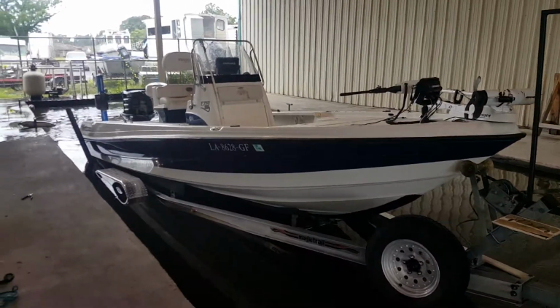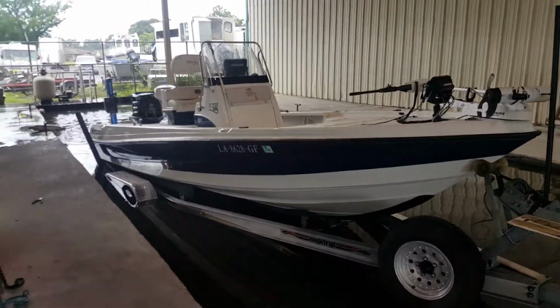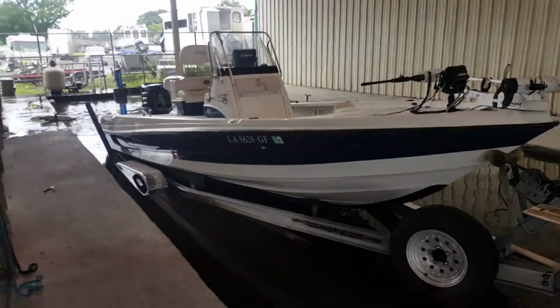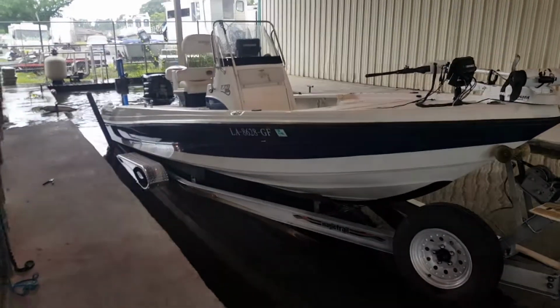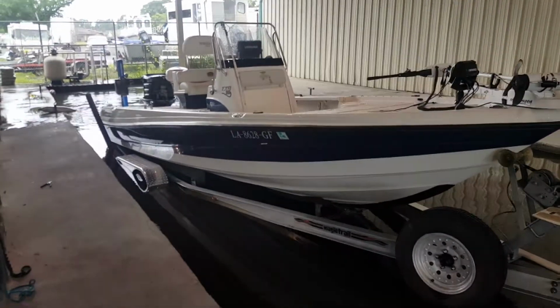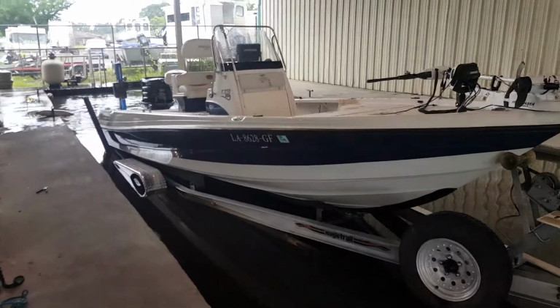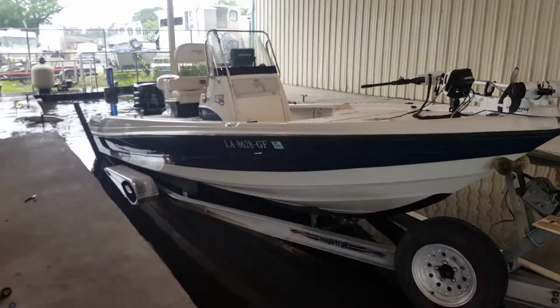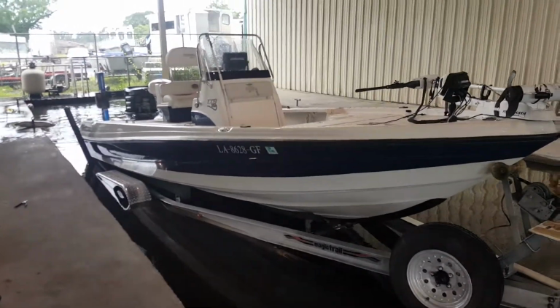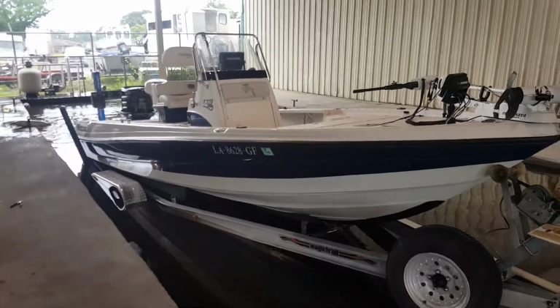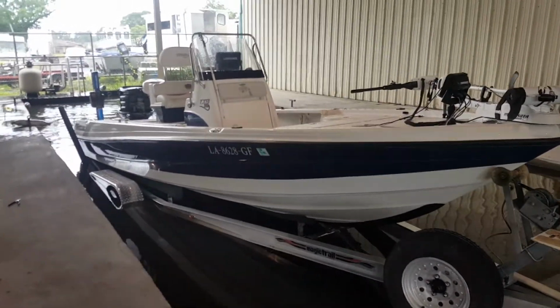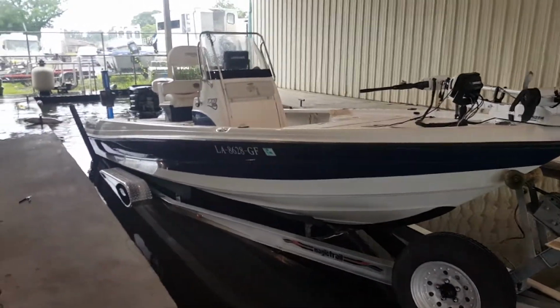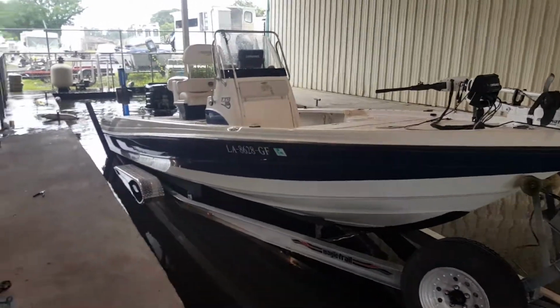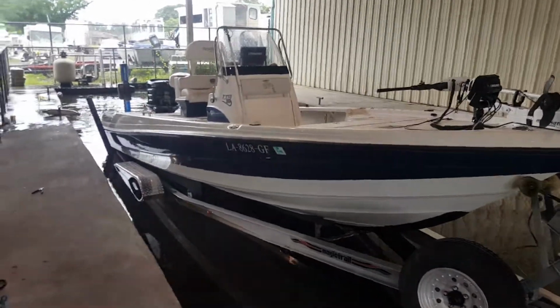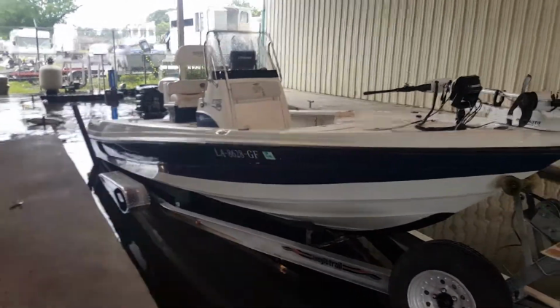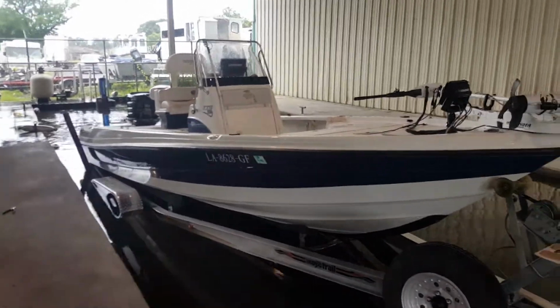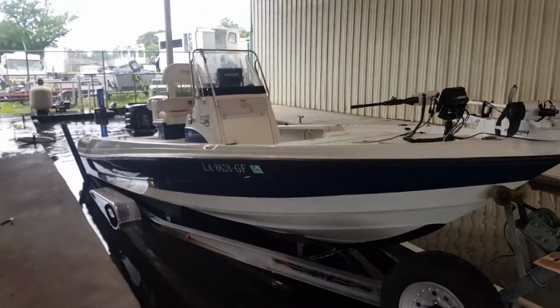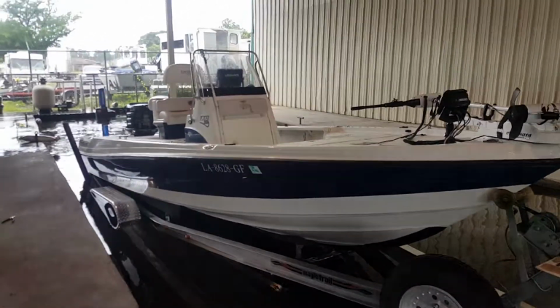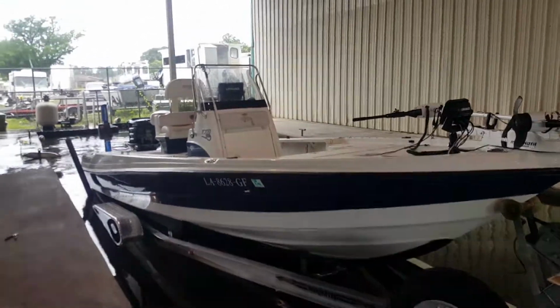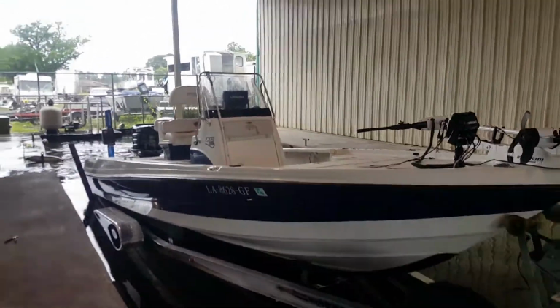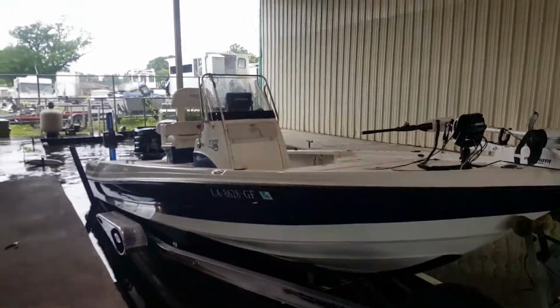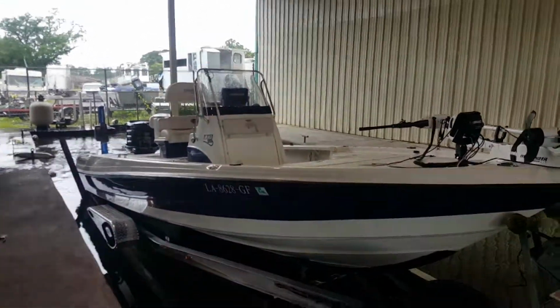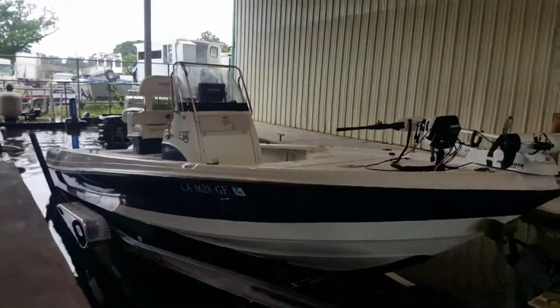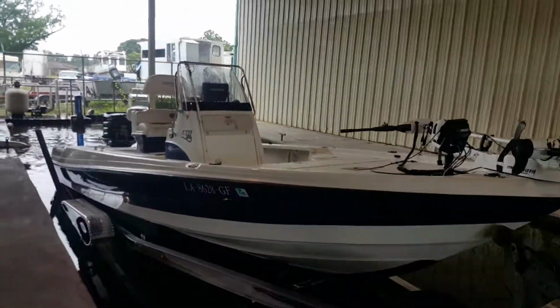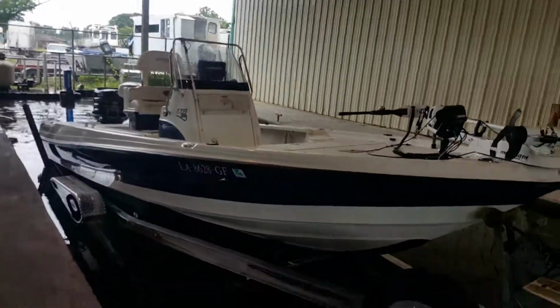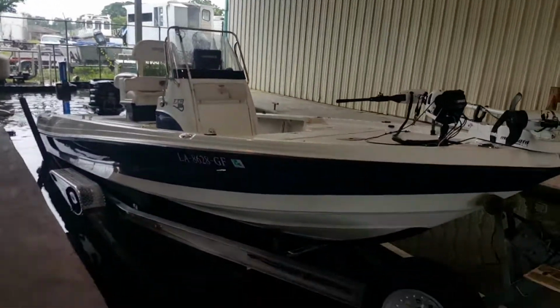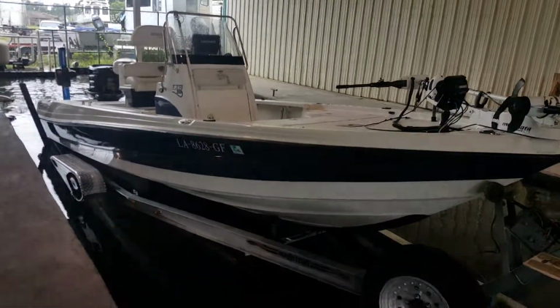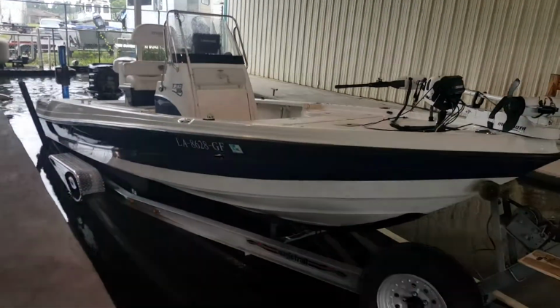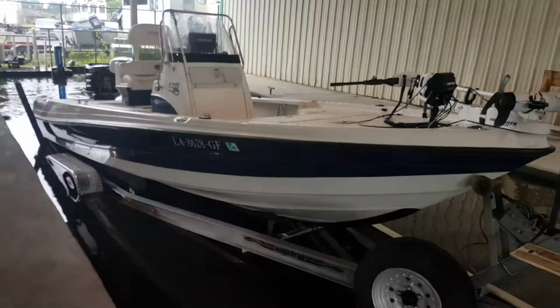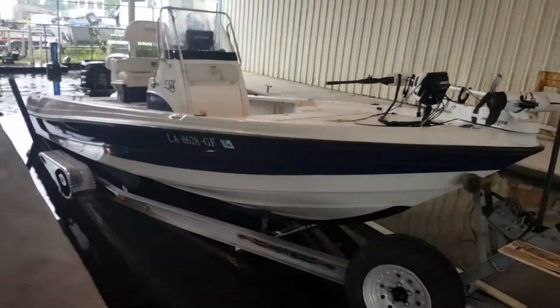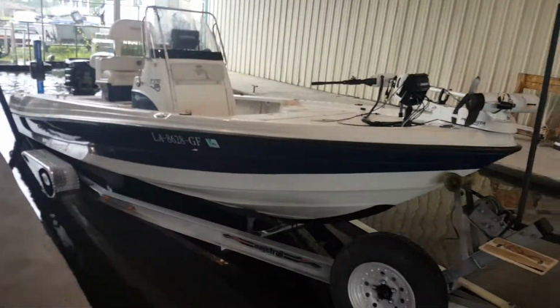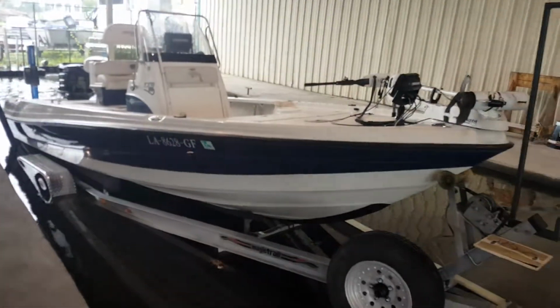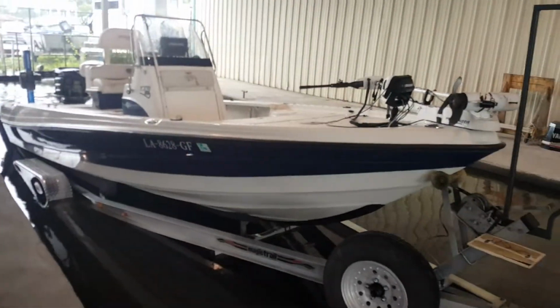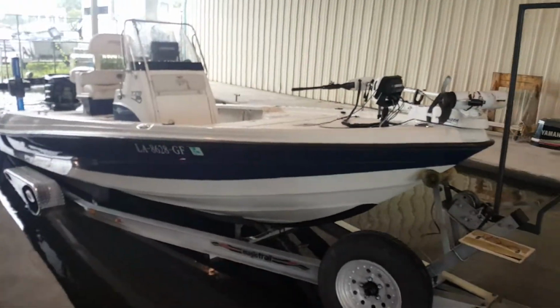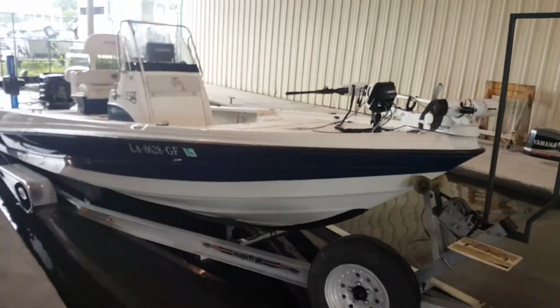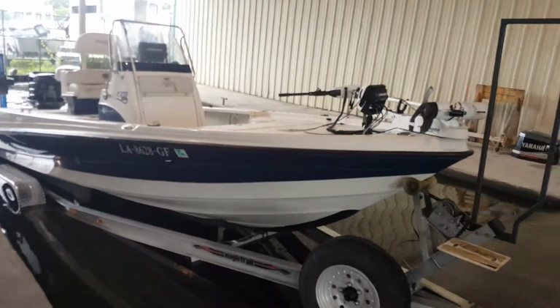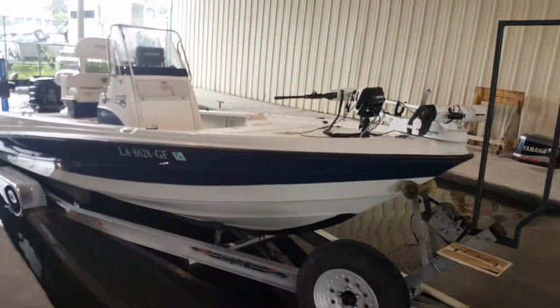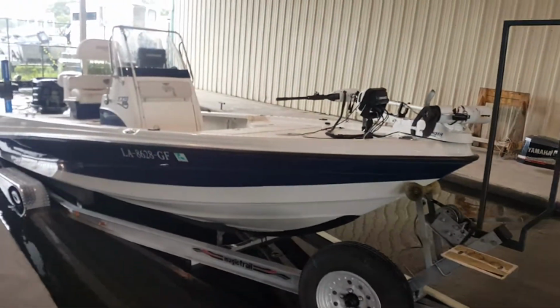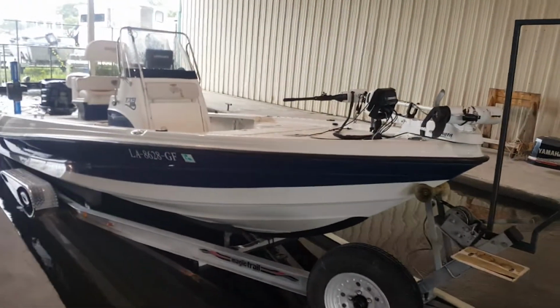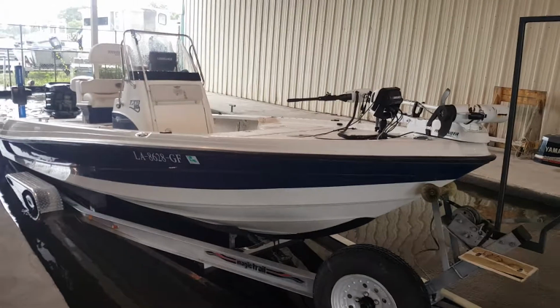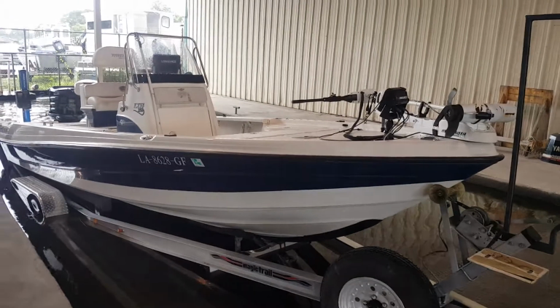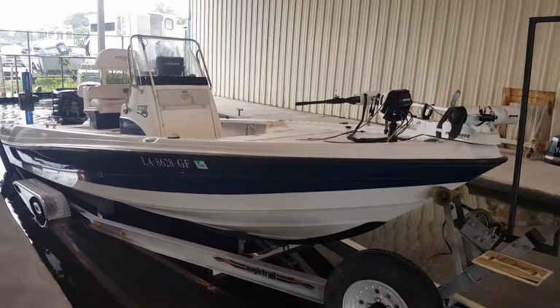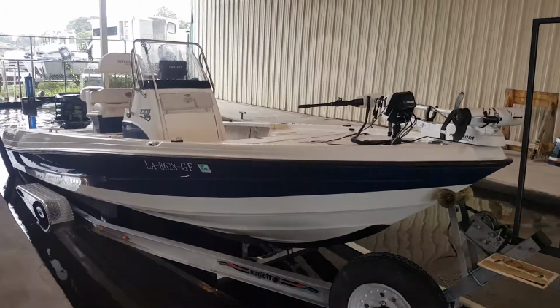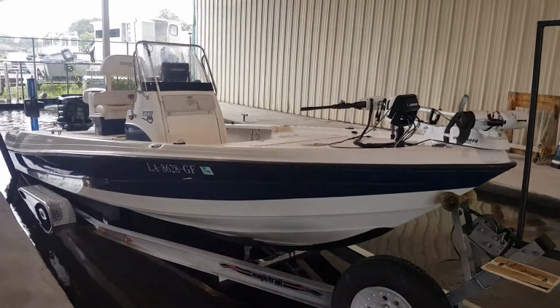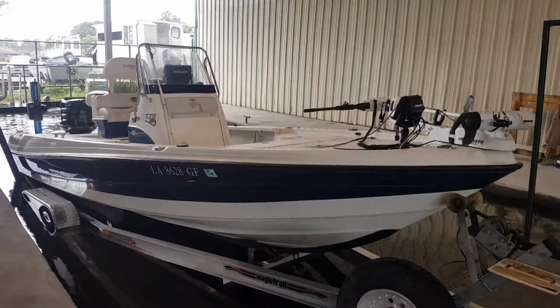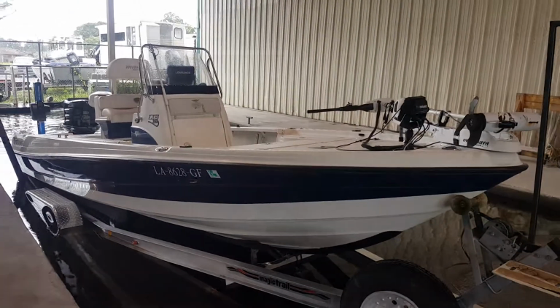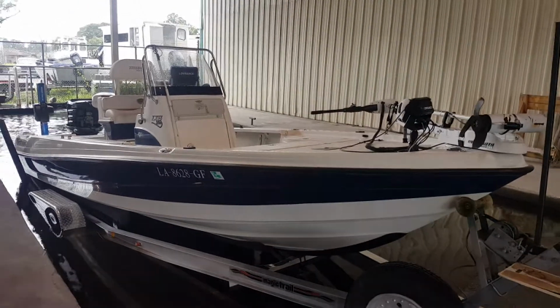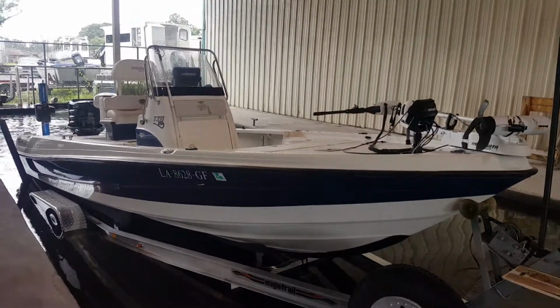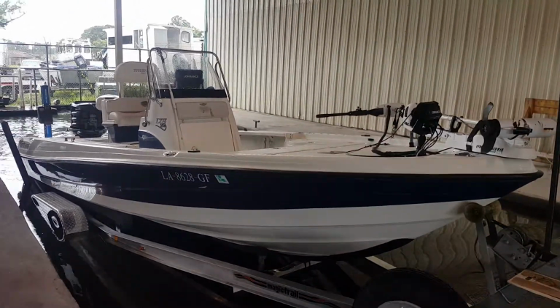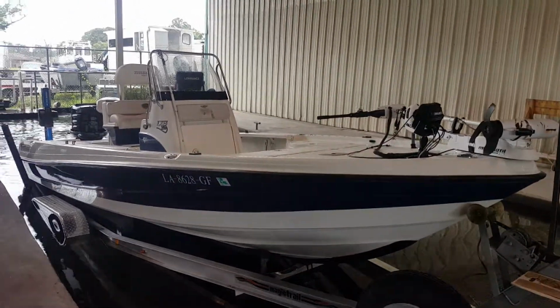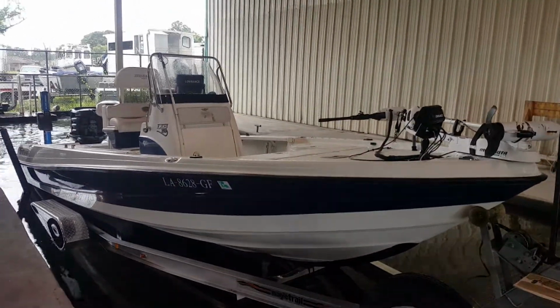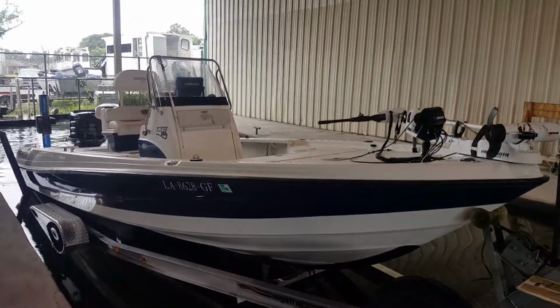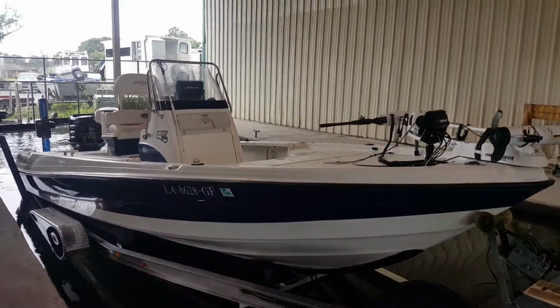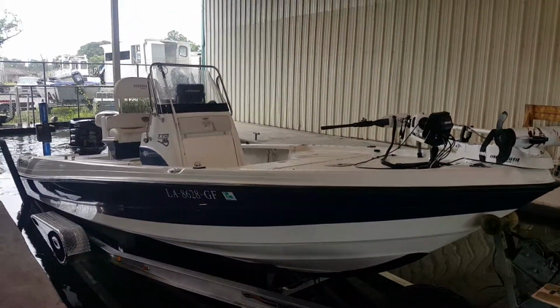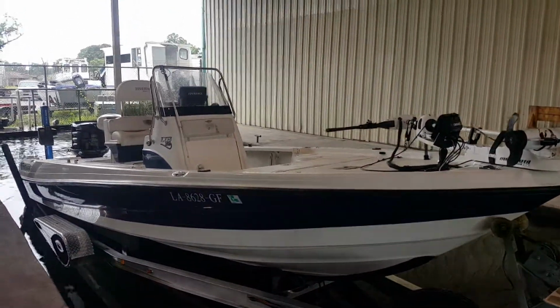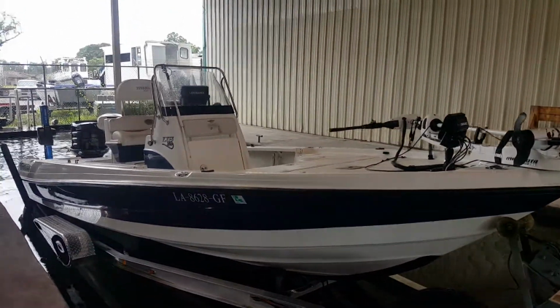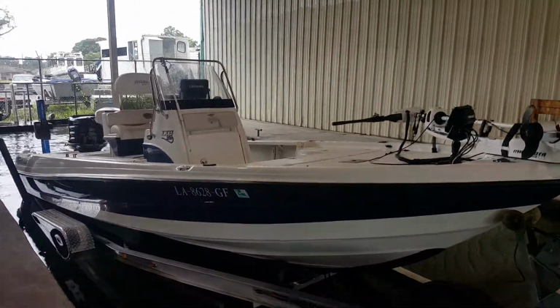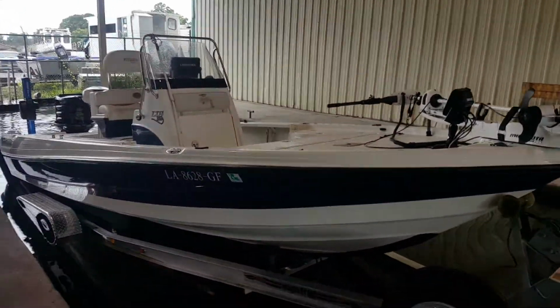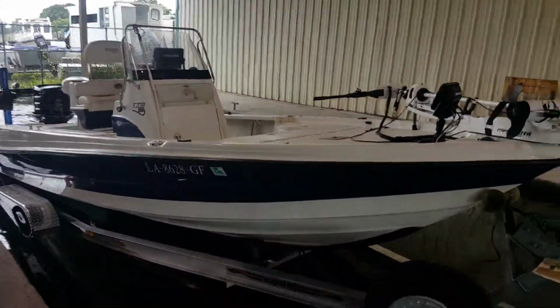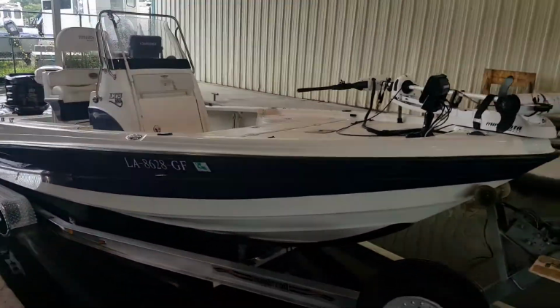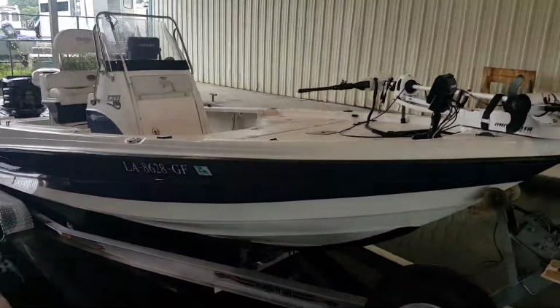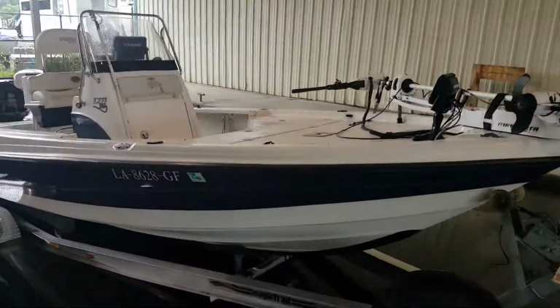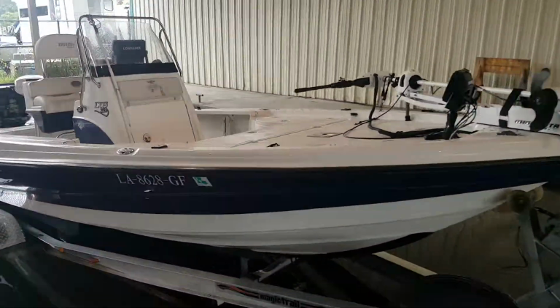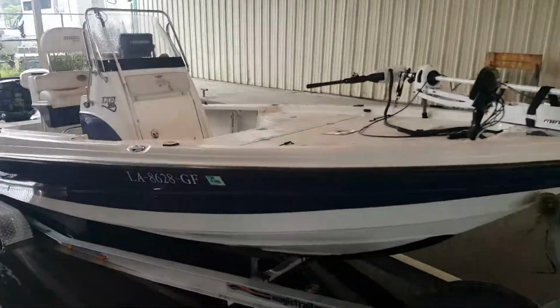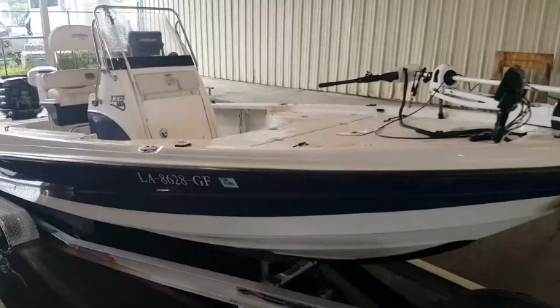Alright, my name's Shane. This is the Boat Yard Inc. We're checking out this 2003 Triton LTS-220.